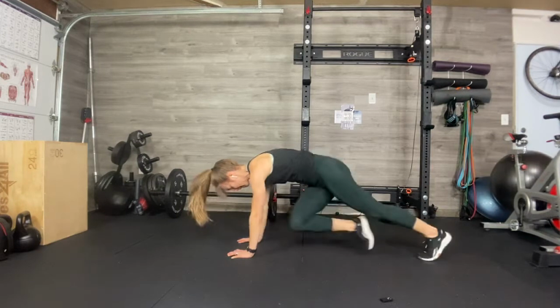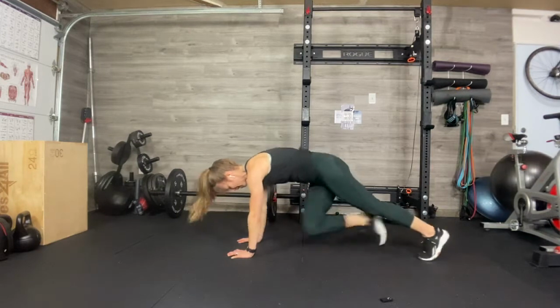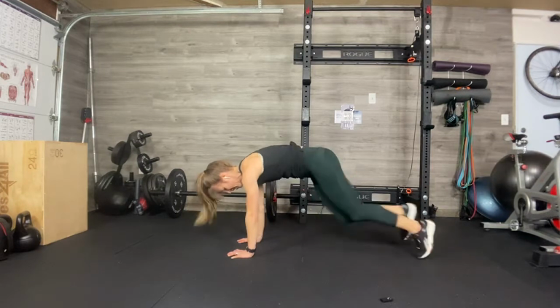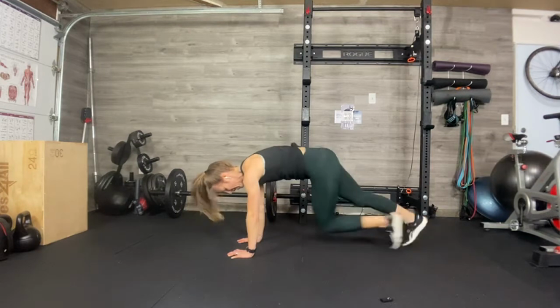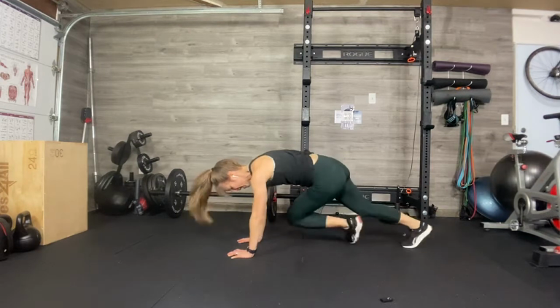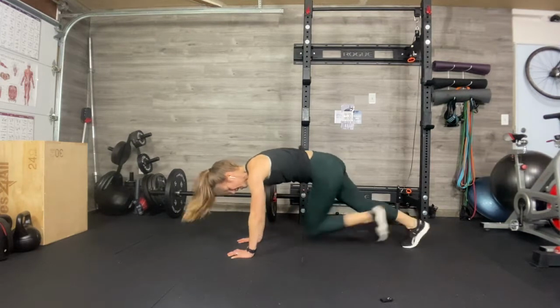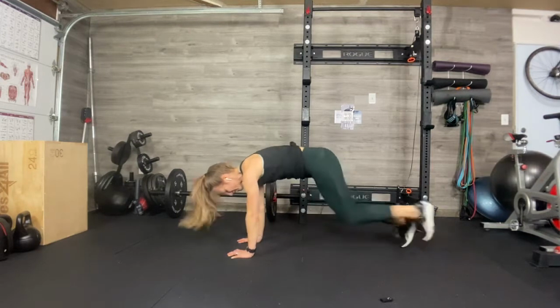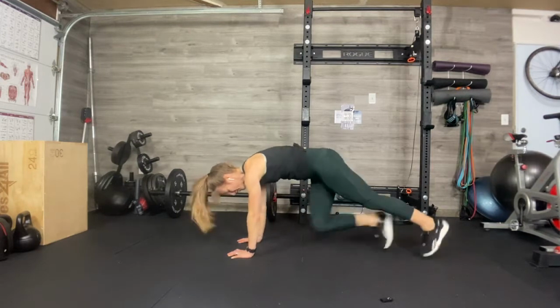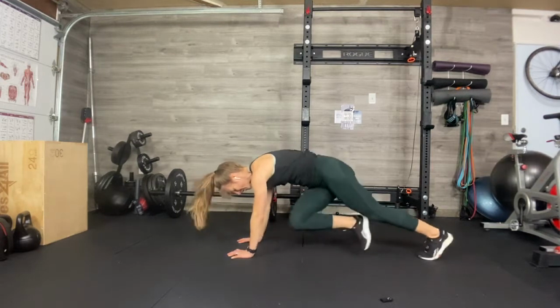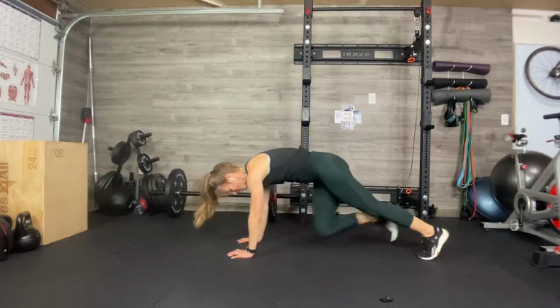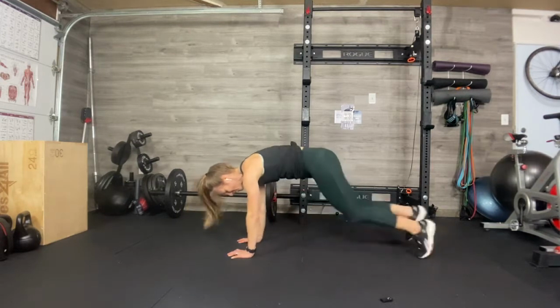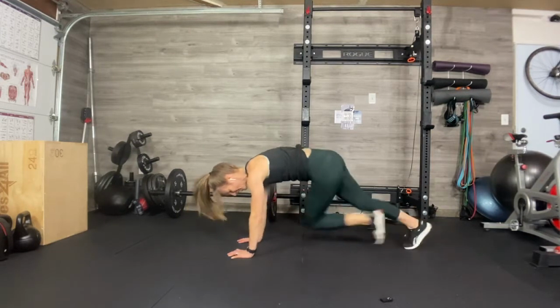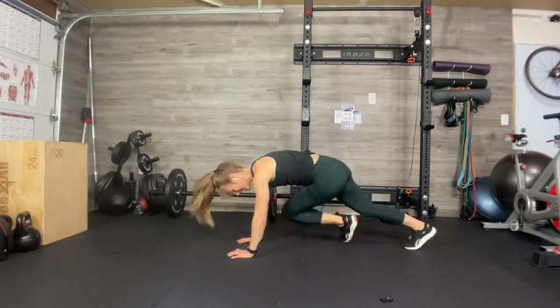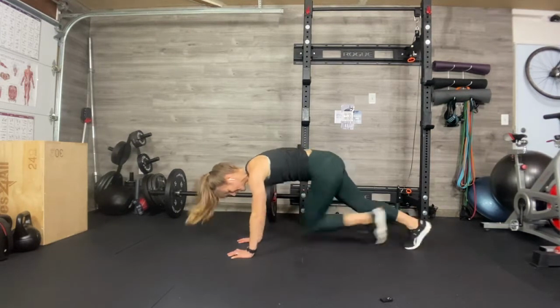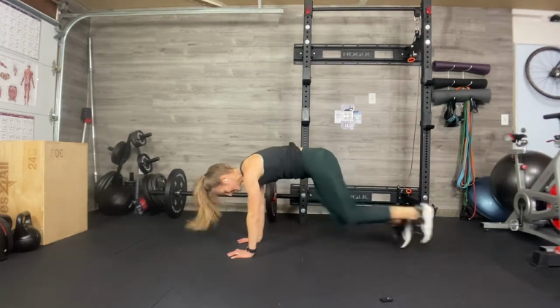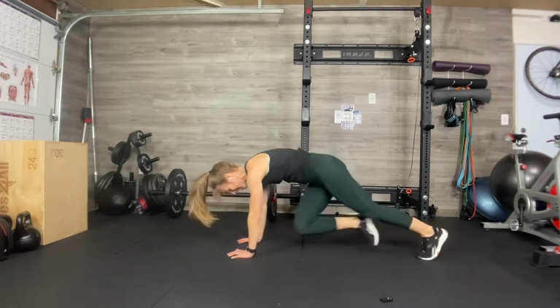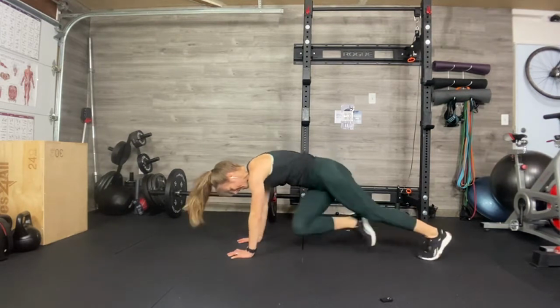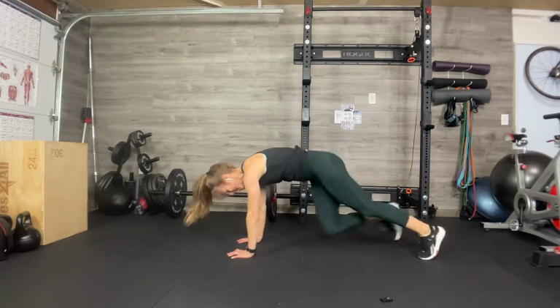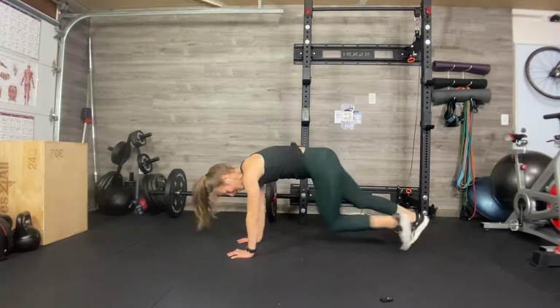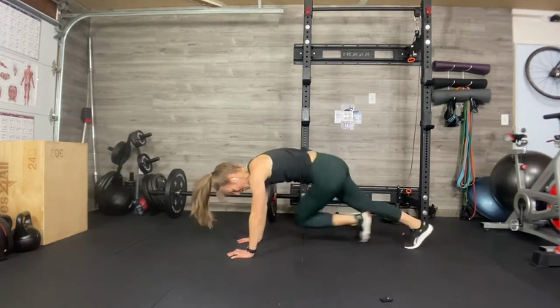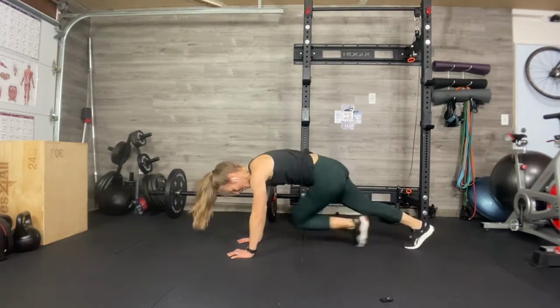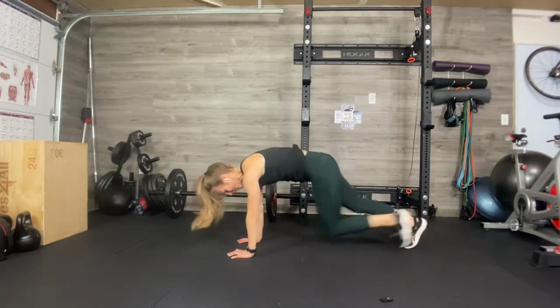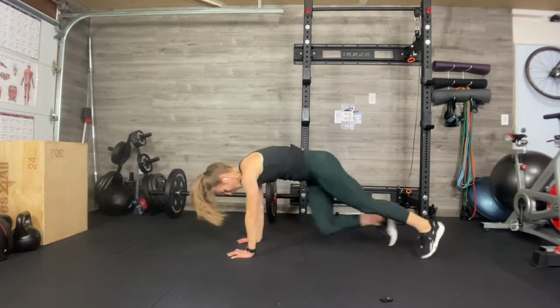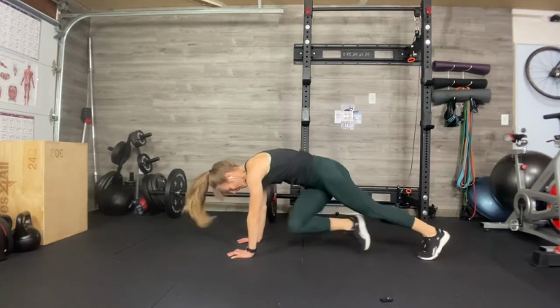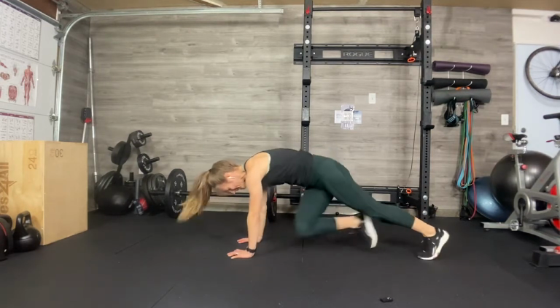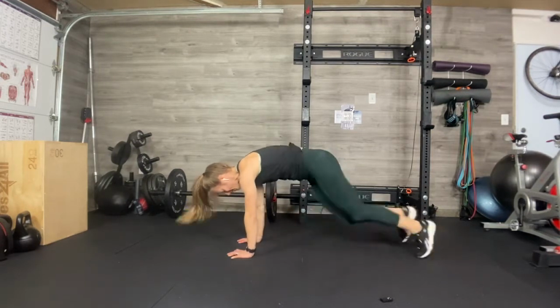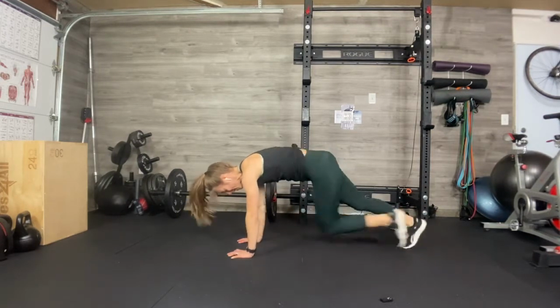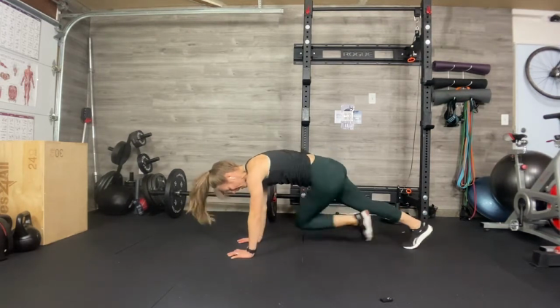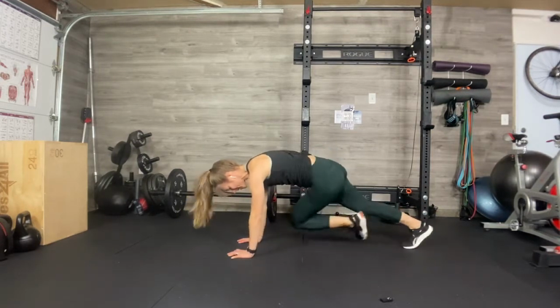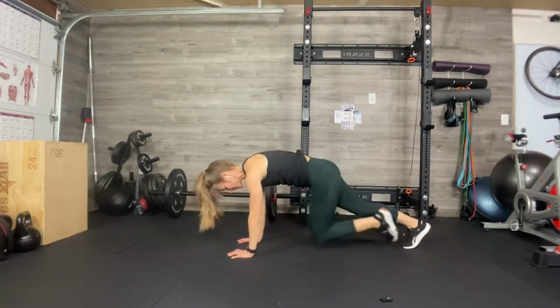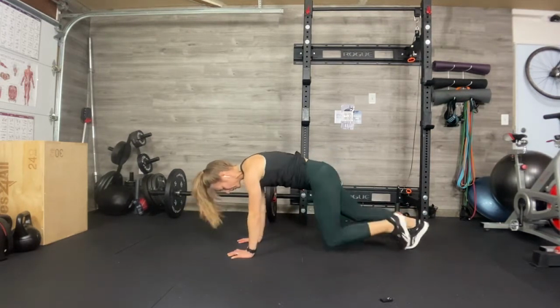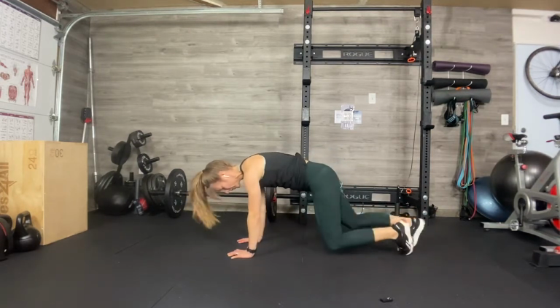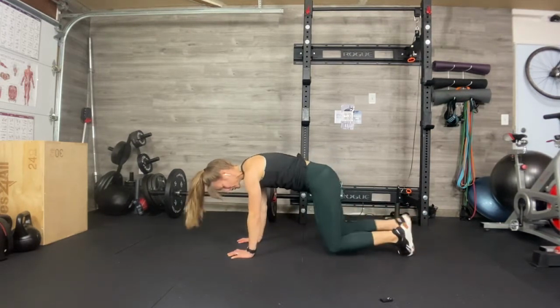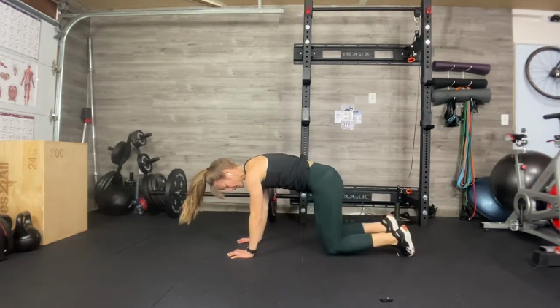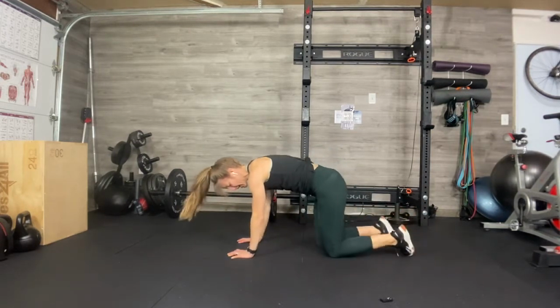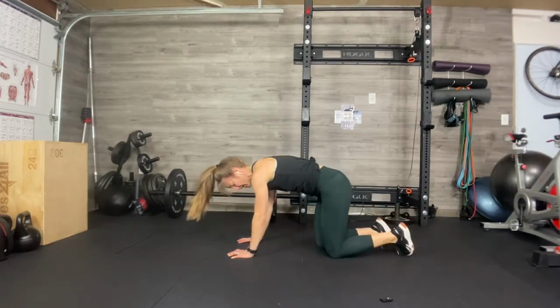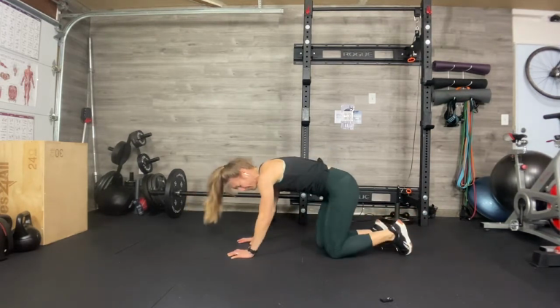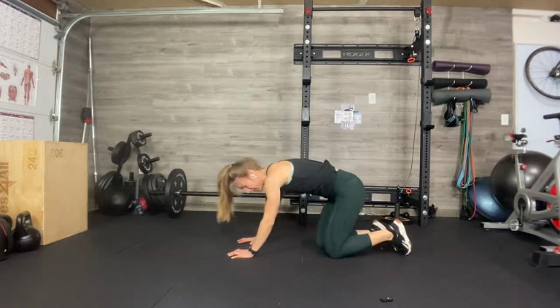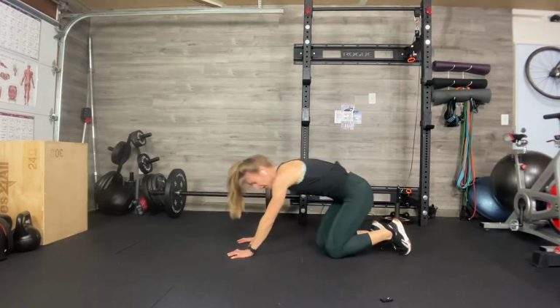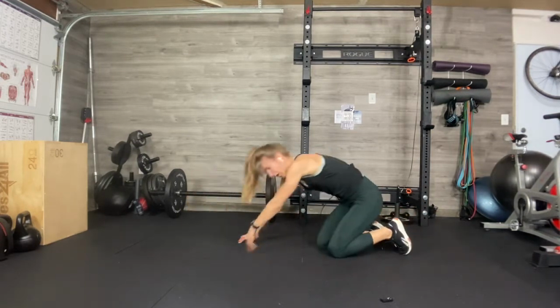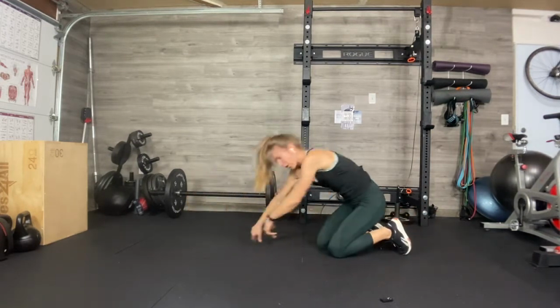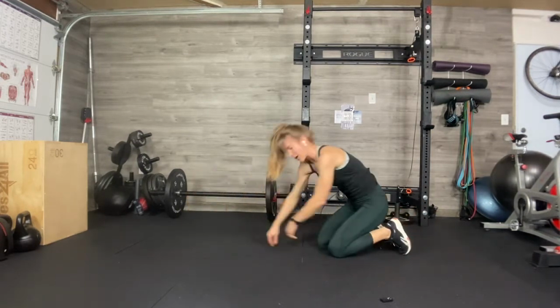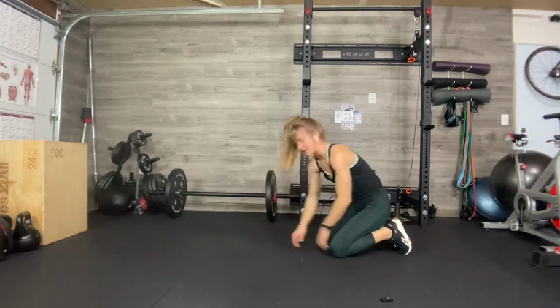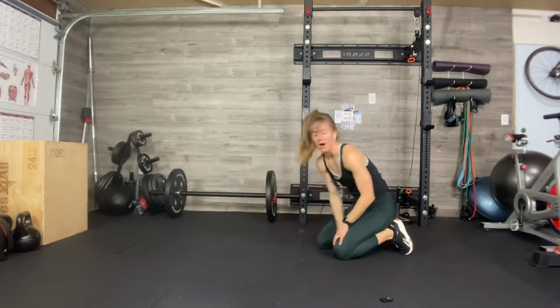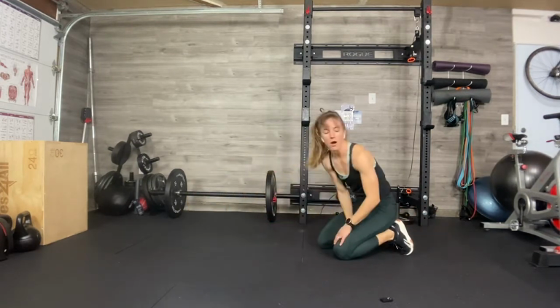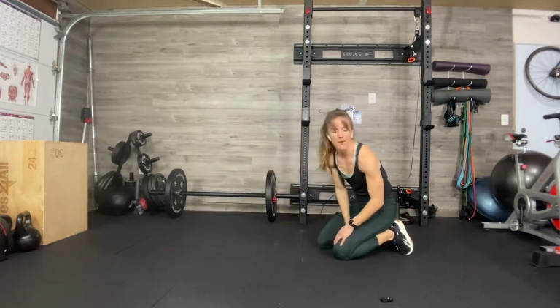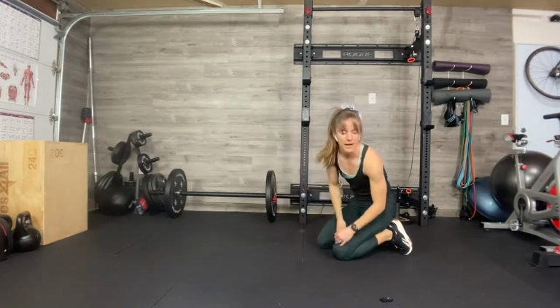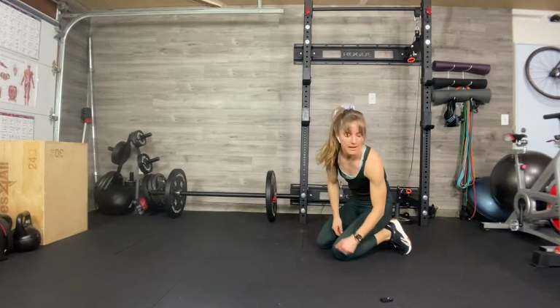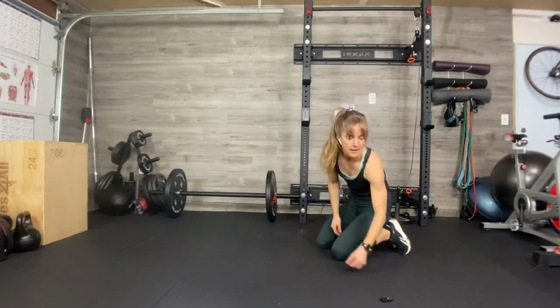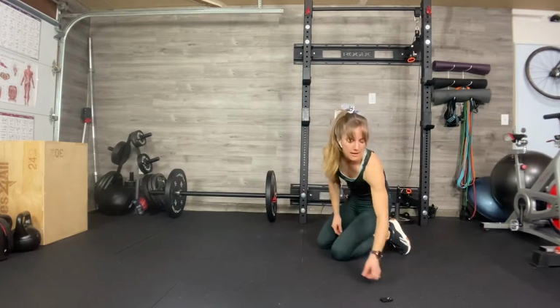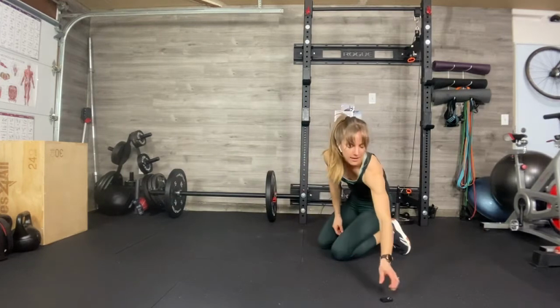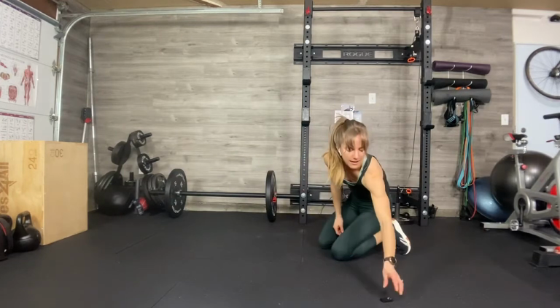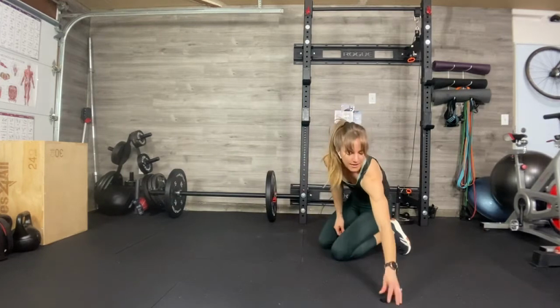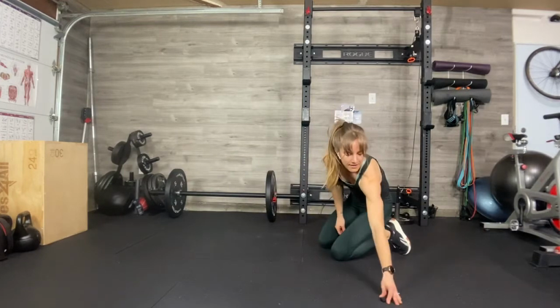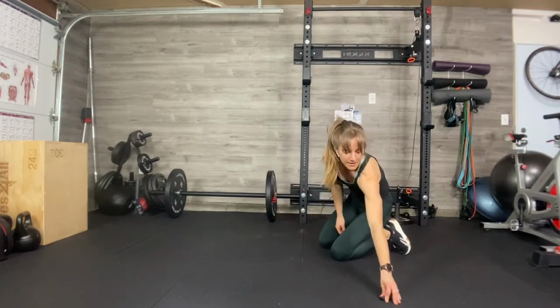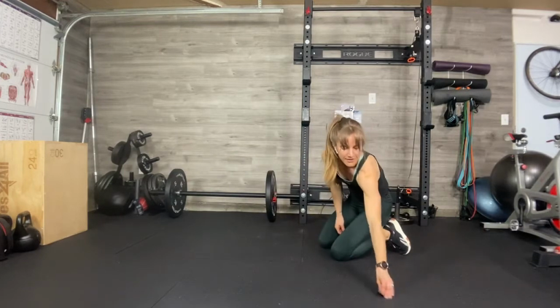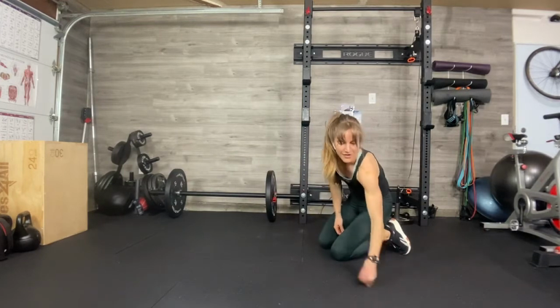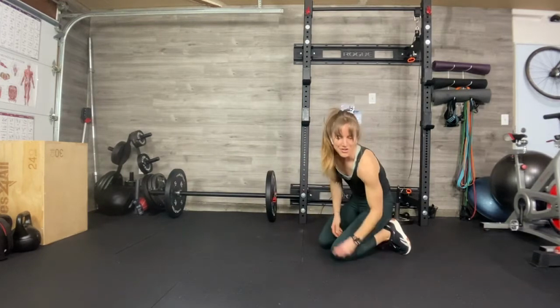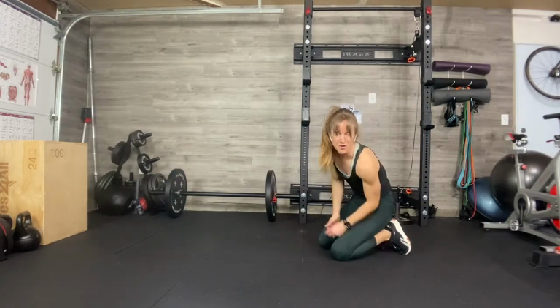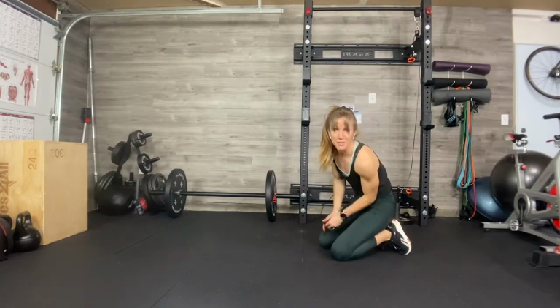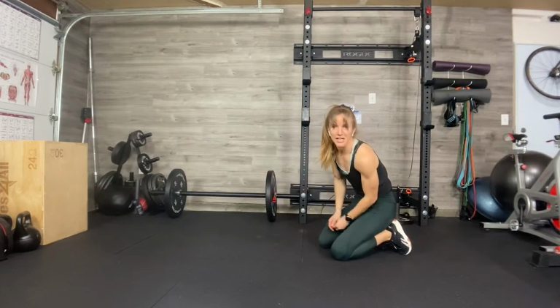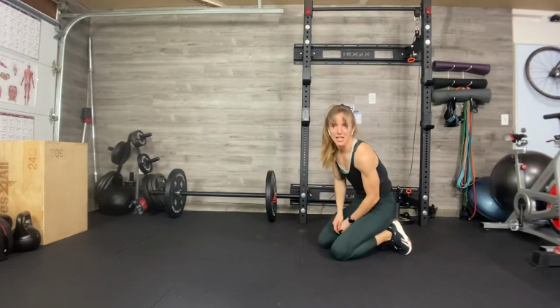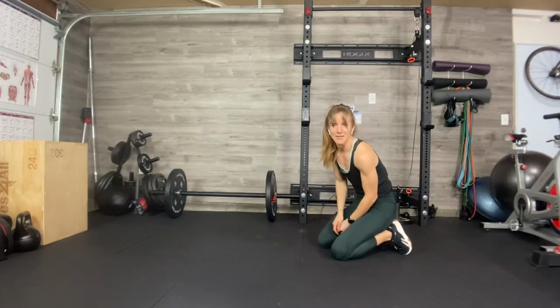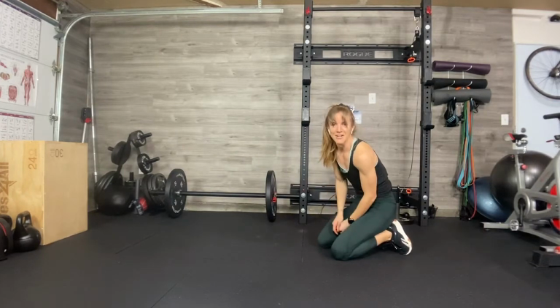Hit for the obliques, crazy reactive core training, crazy heart rate — that's your Oblique Climber.